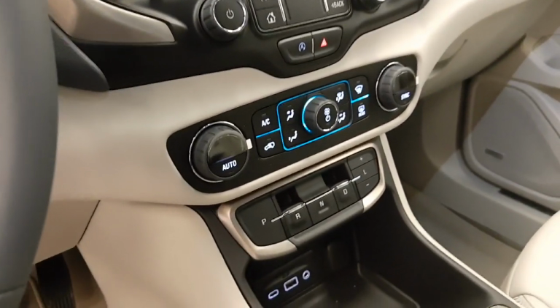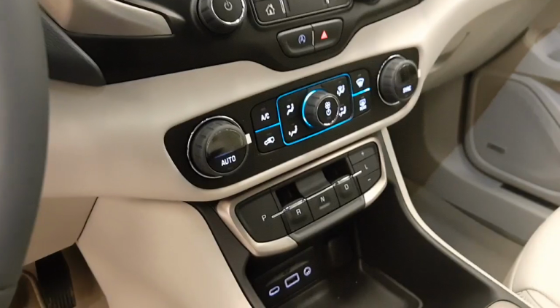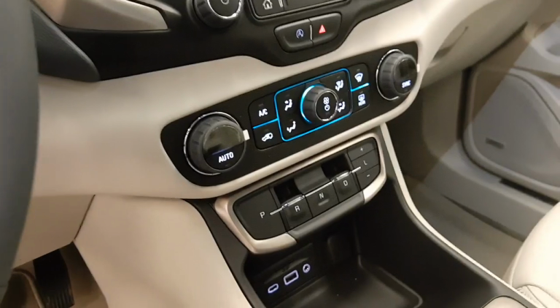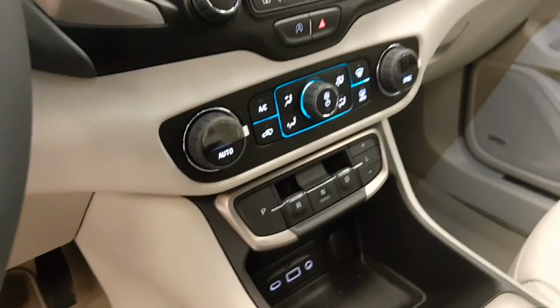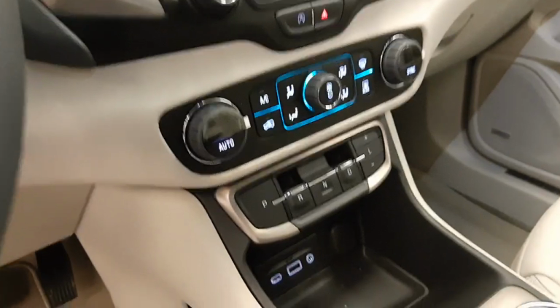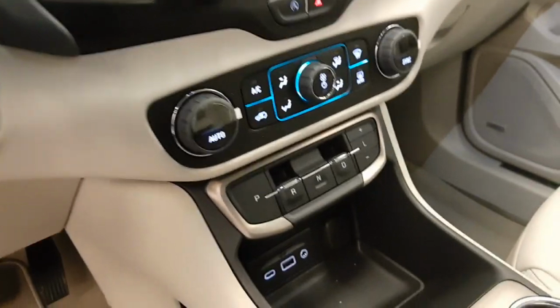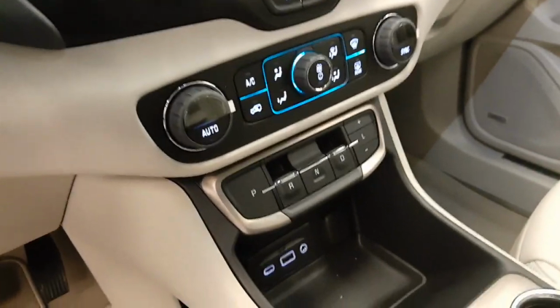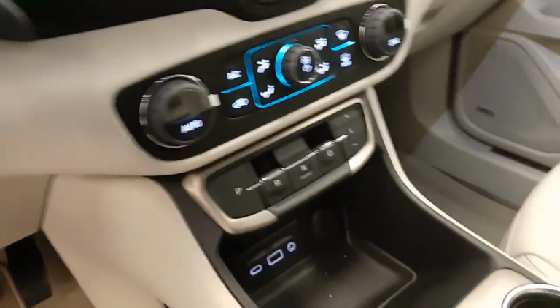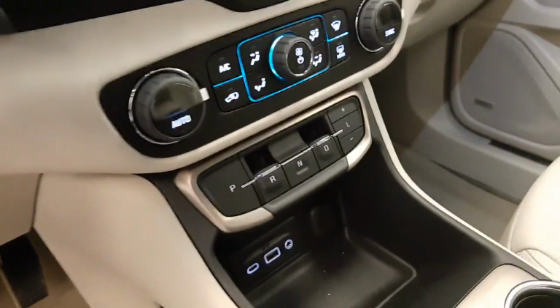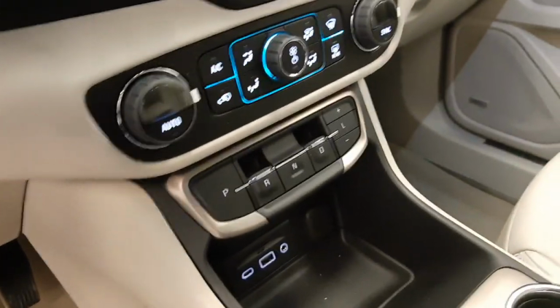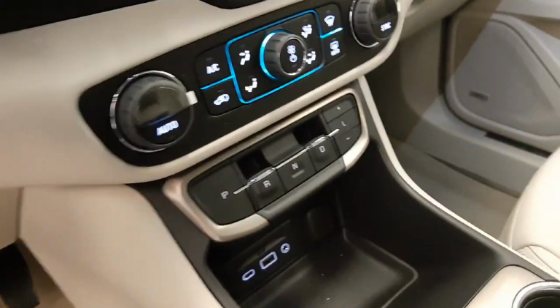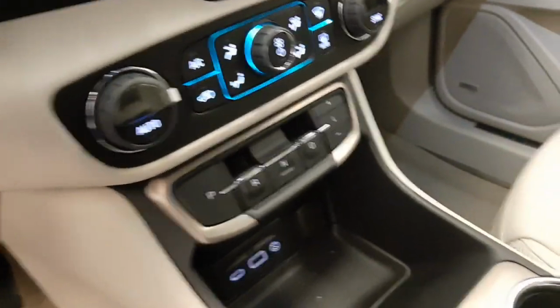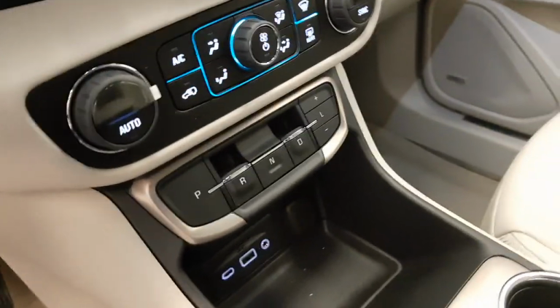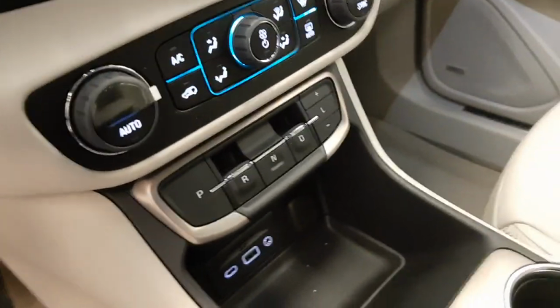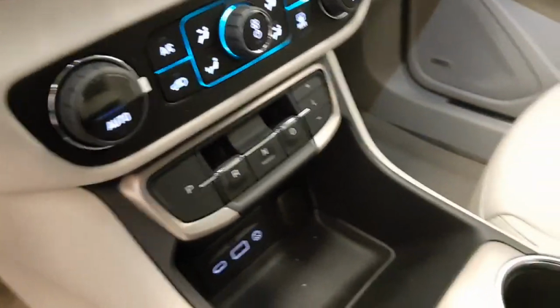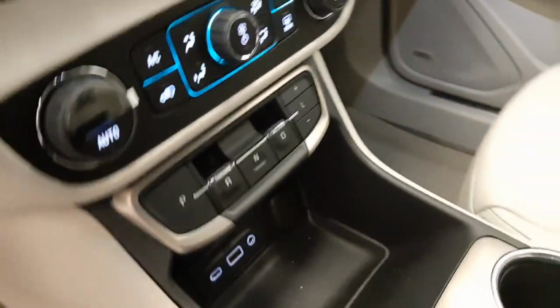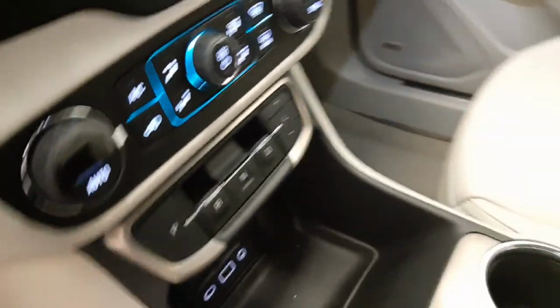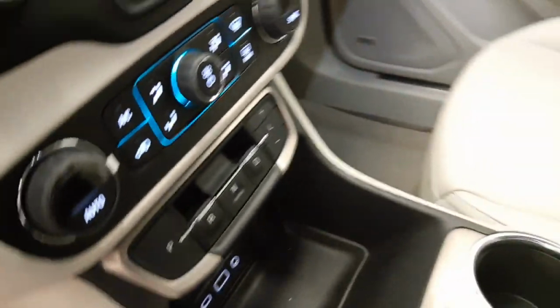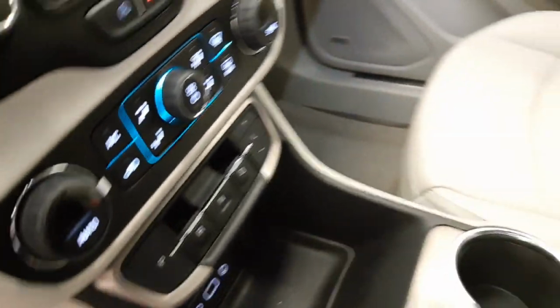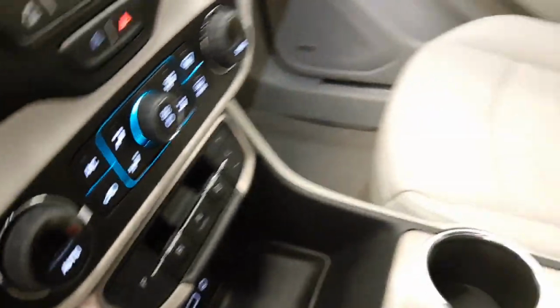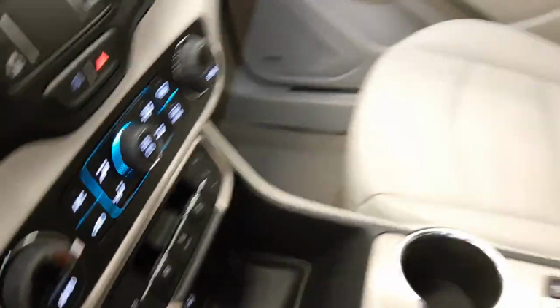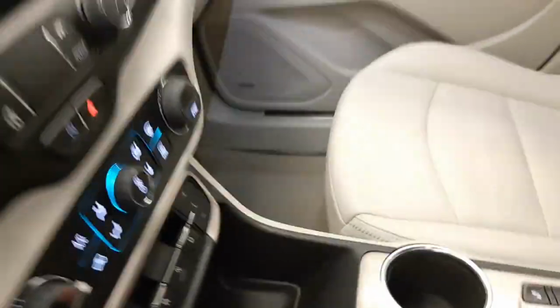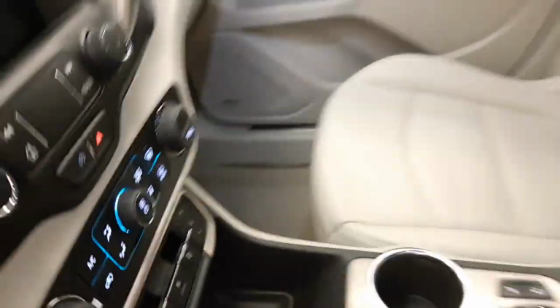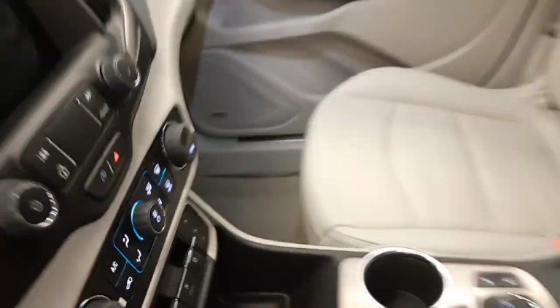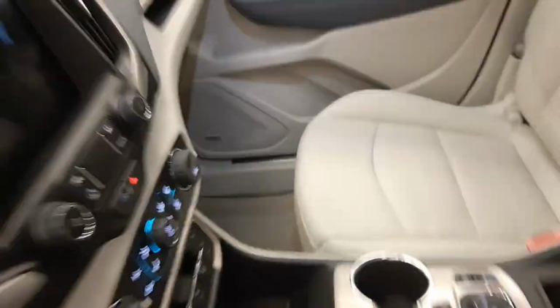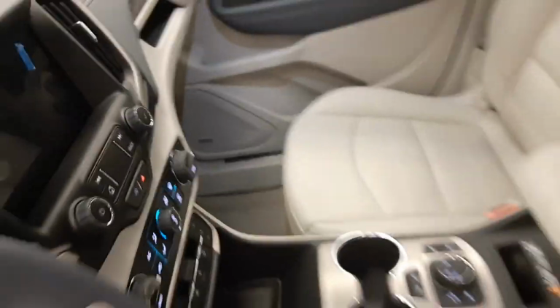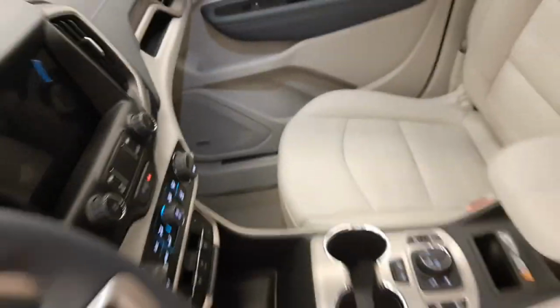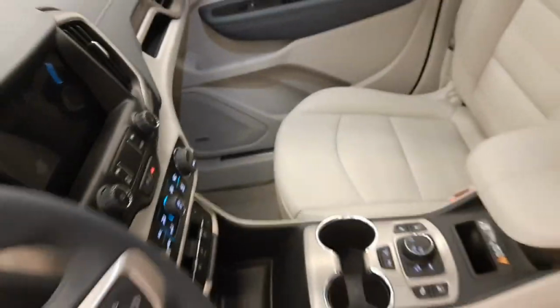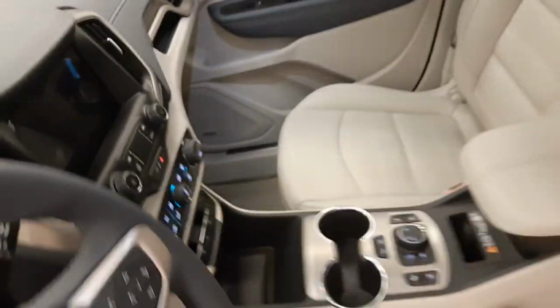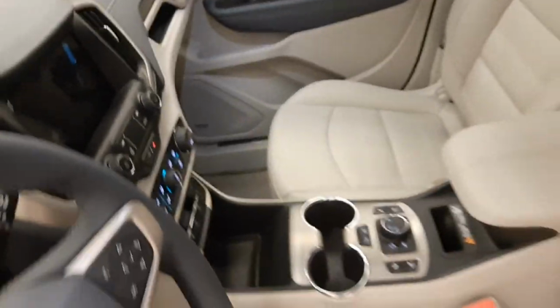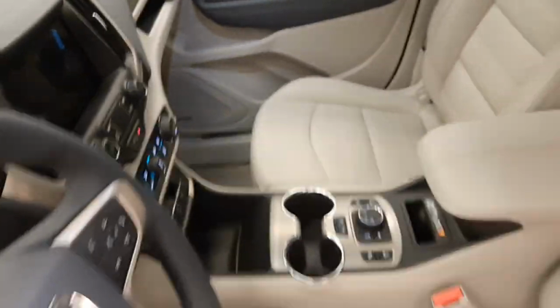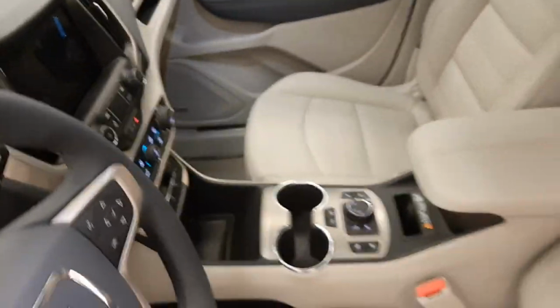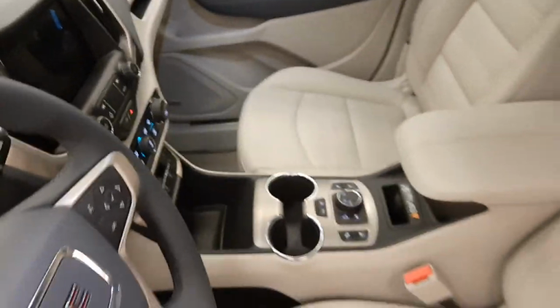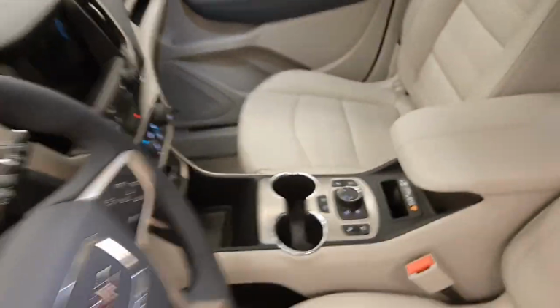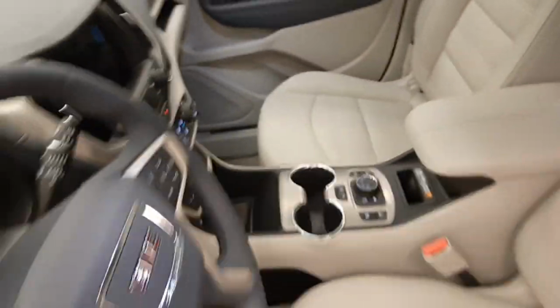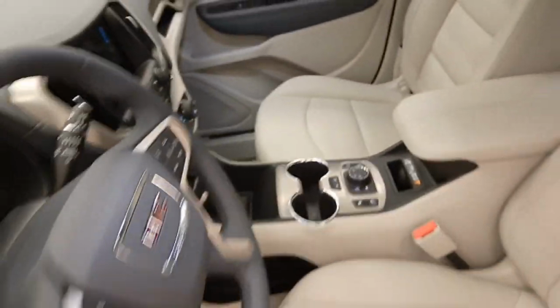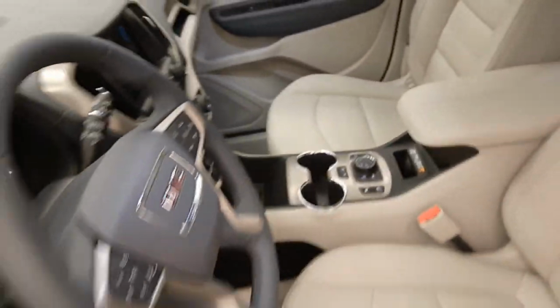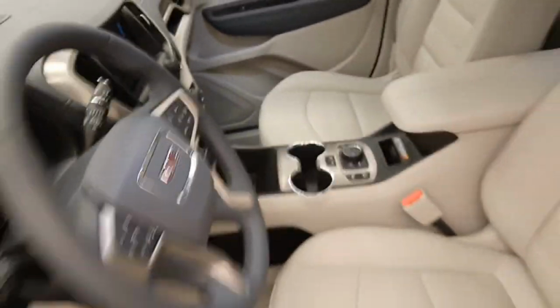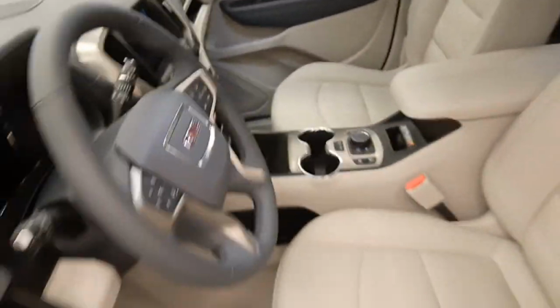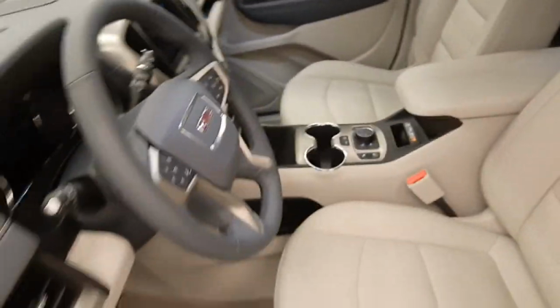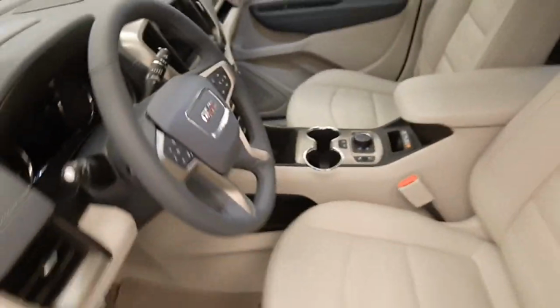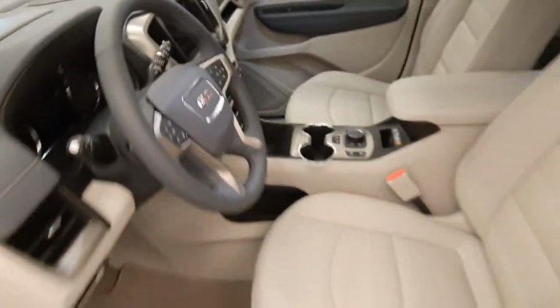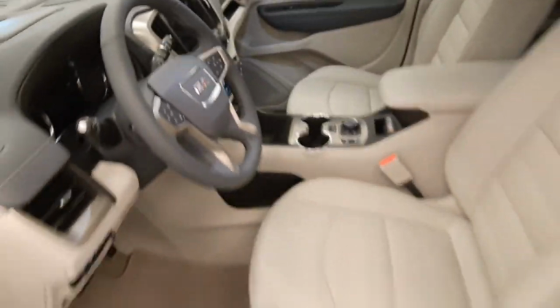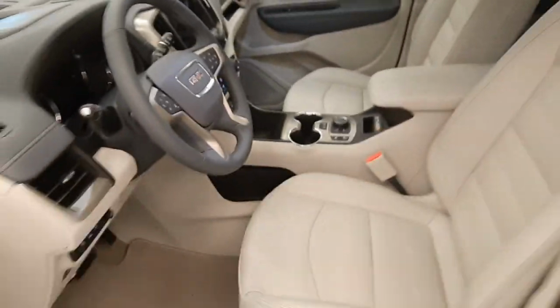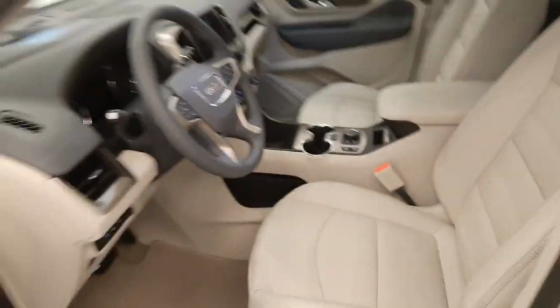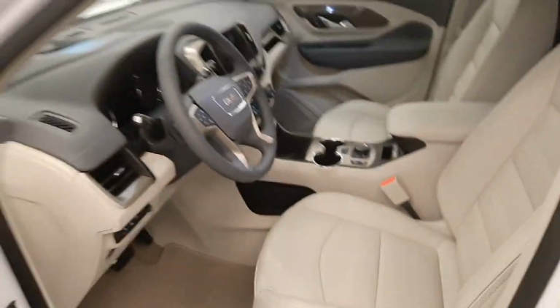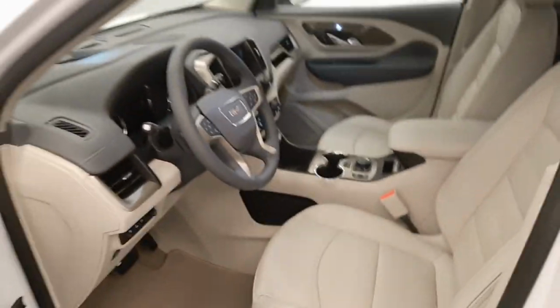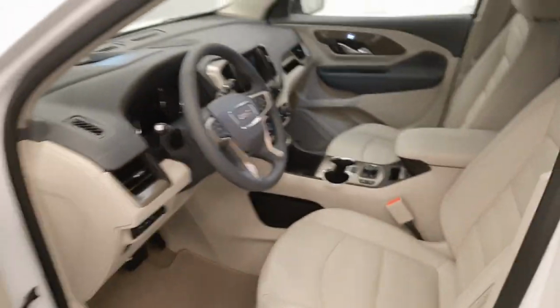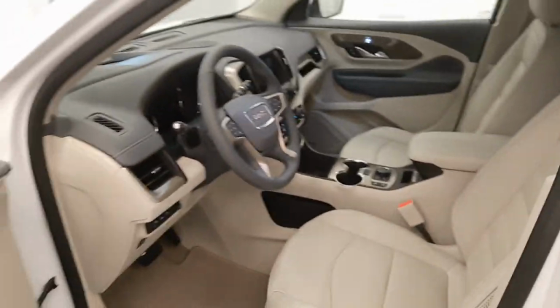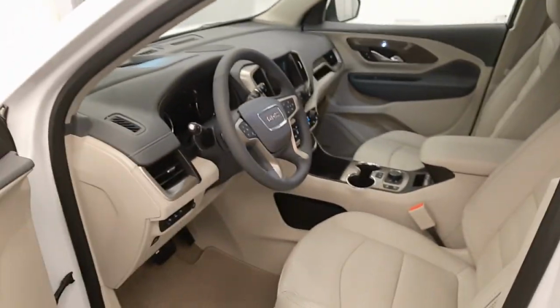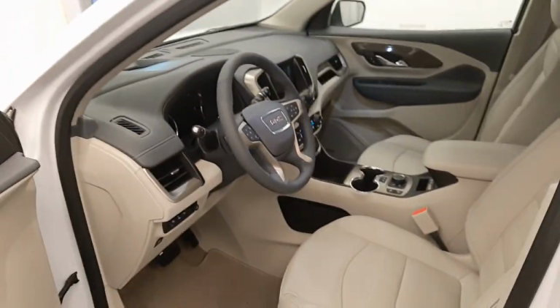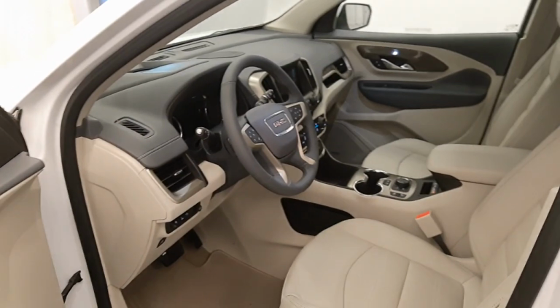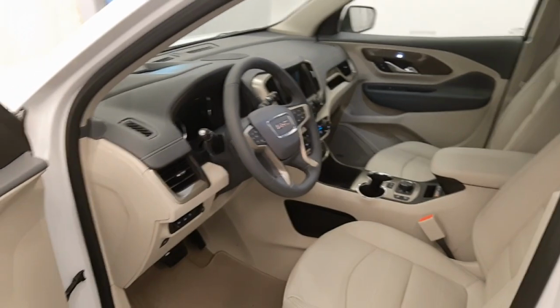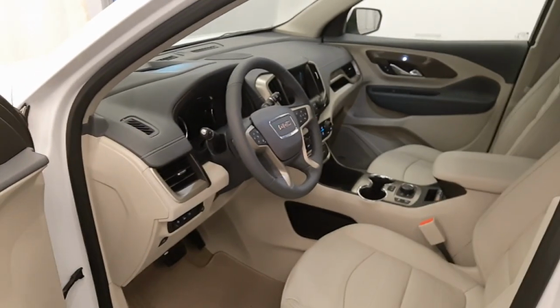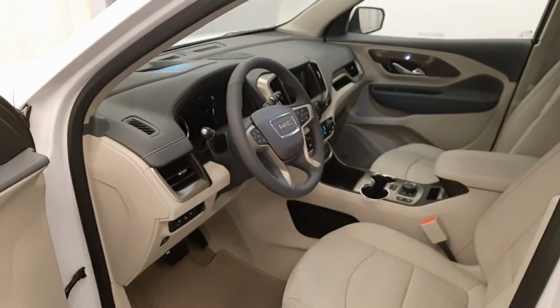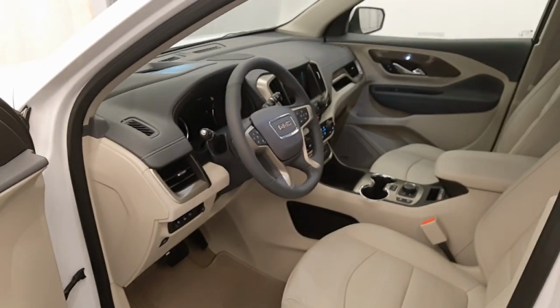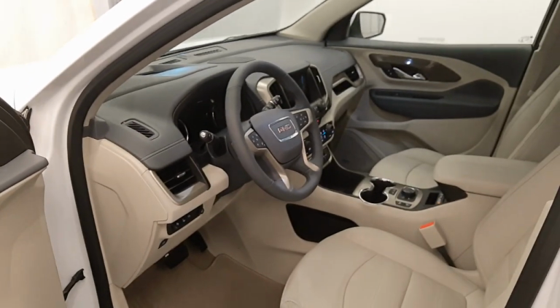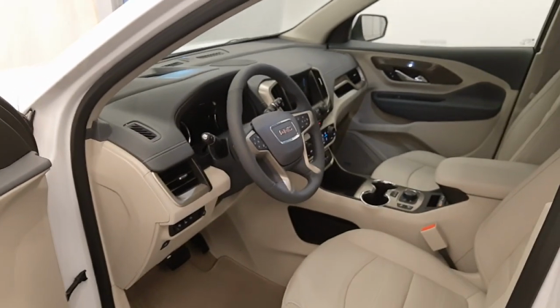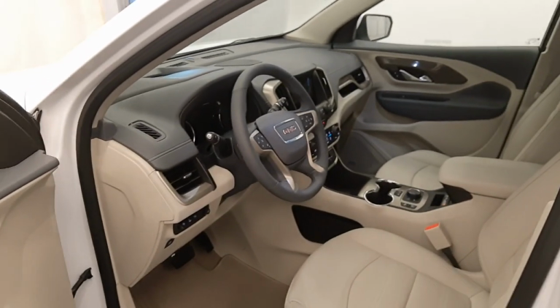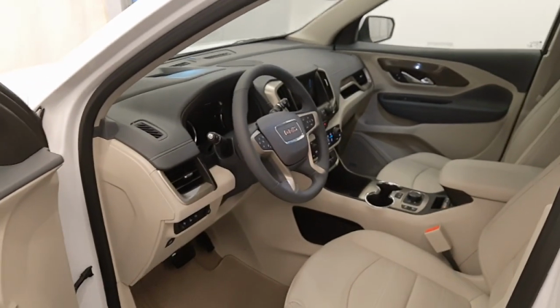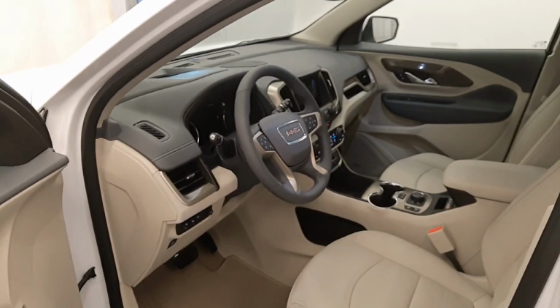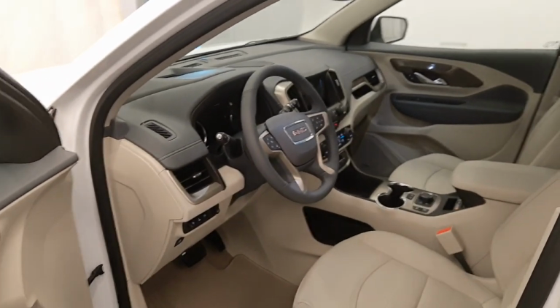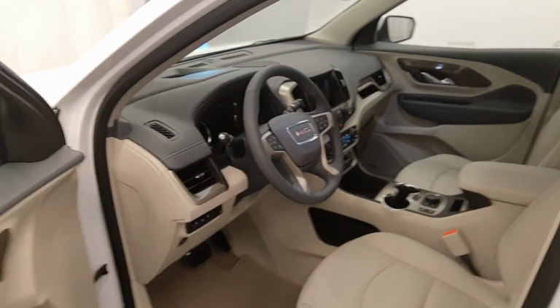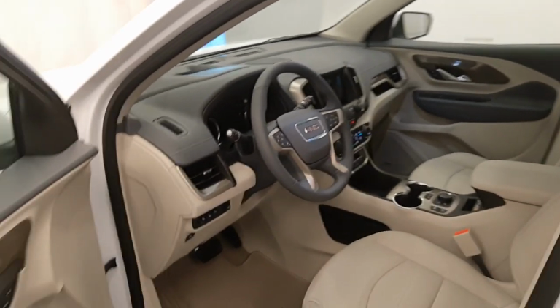Push button start, electronic shifter, heated and cooled seats, wireless charging pad. The interior color is white.